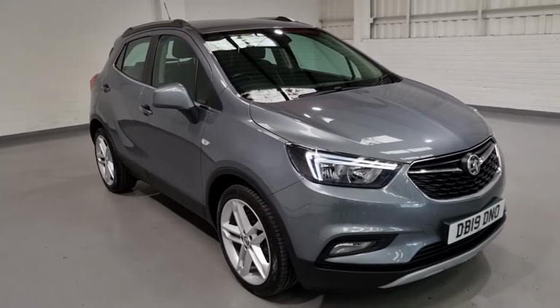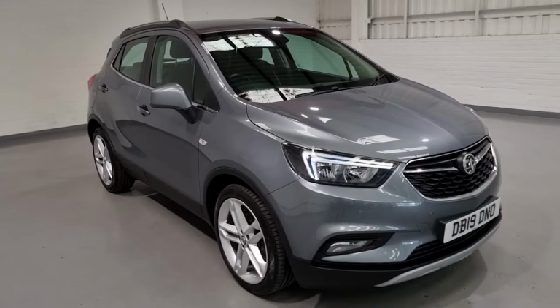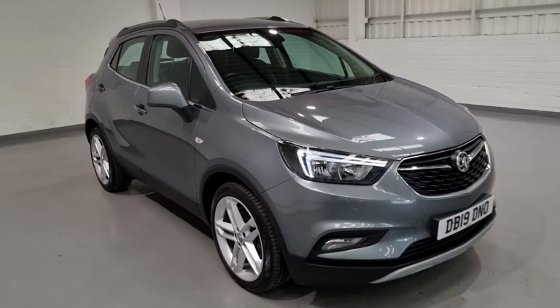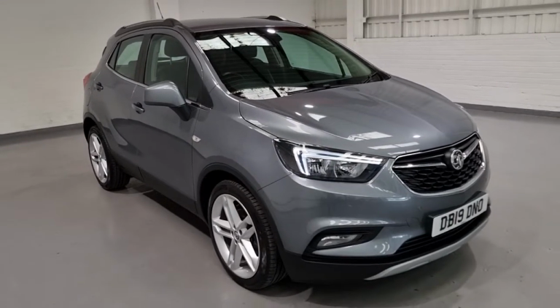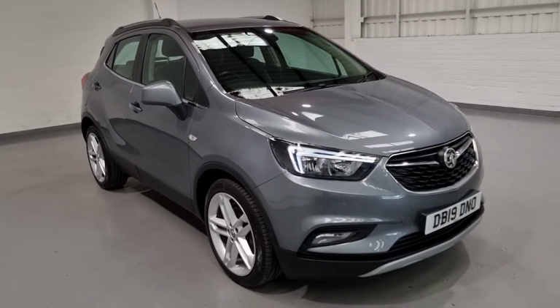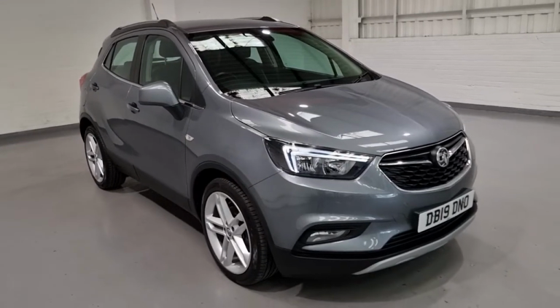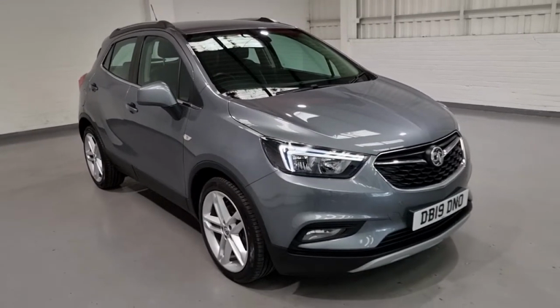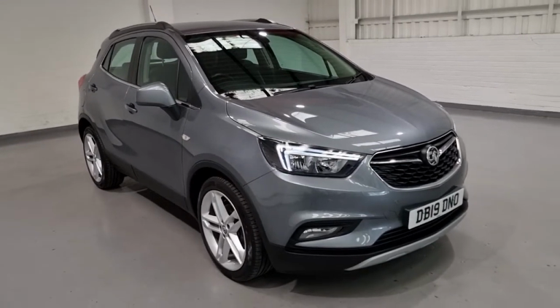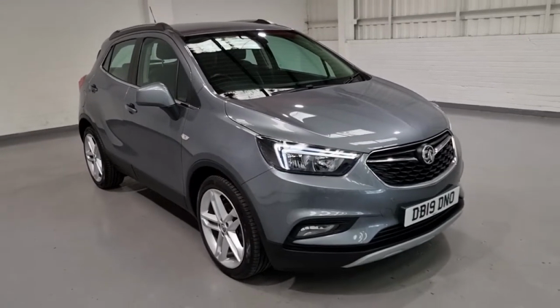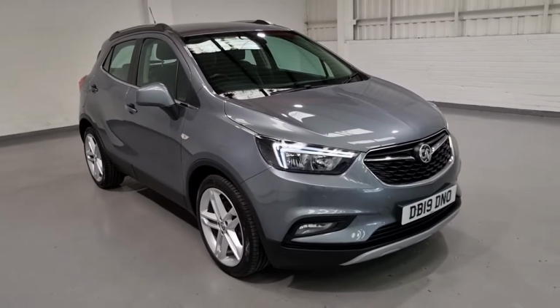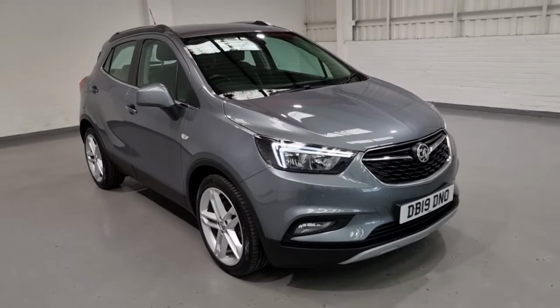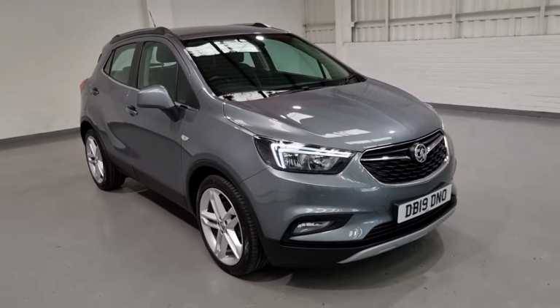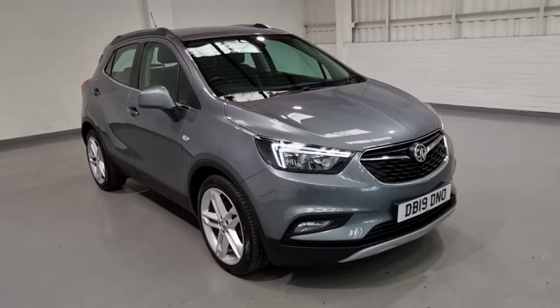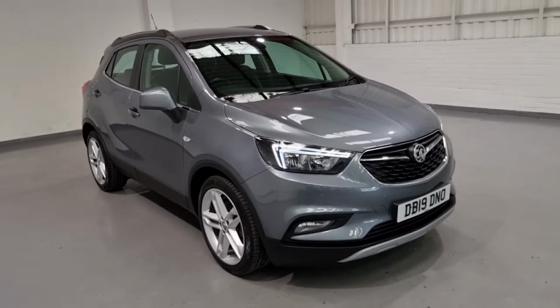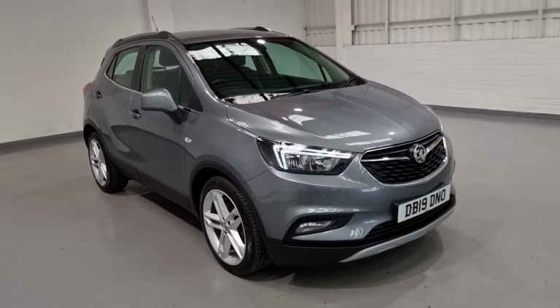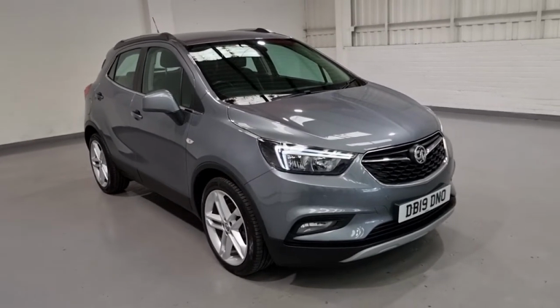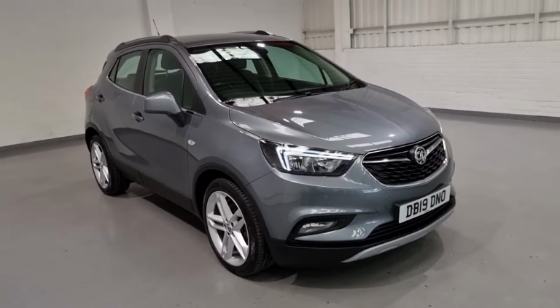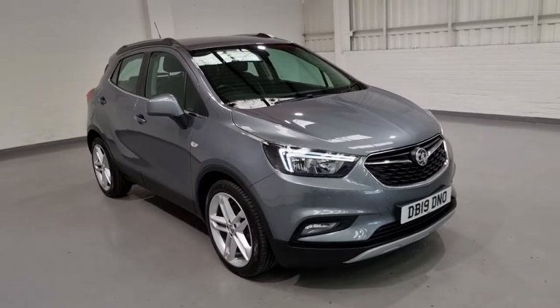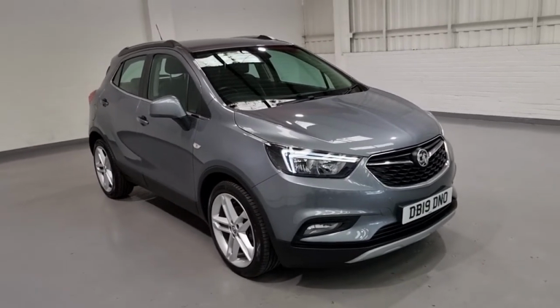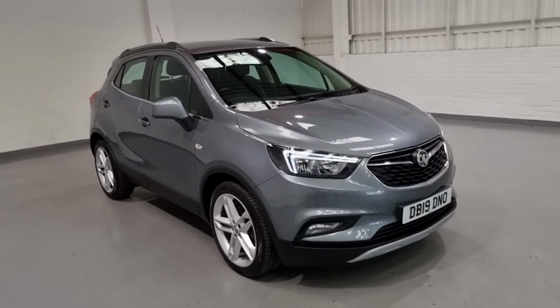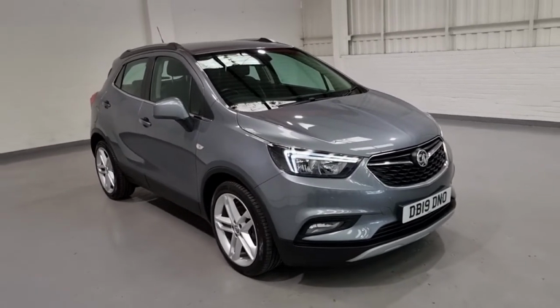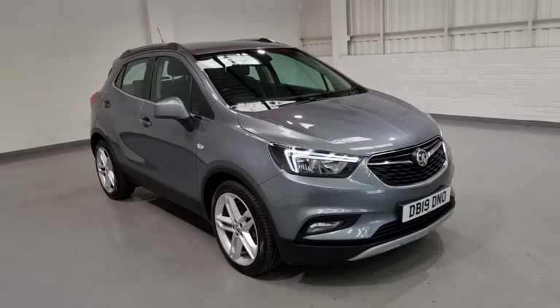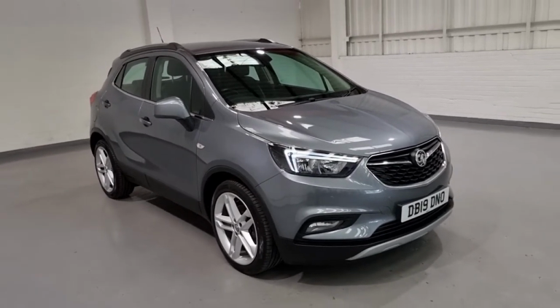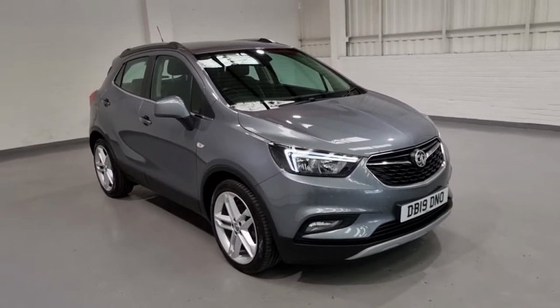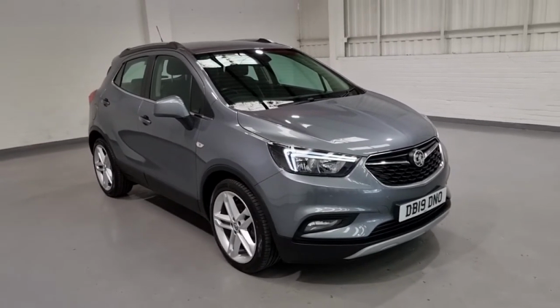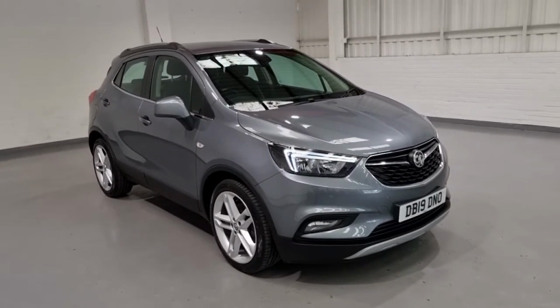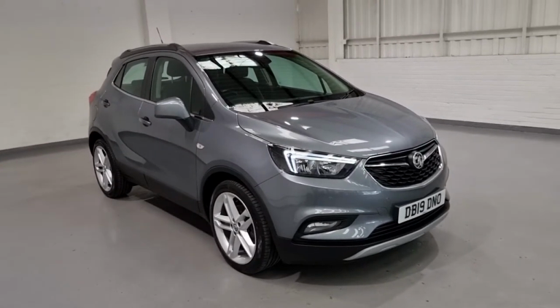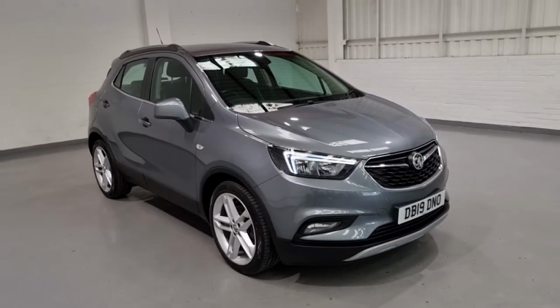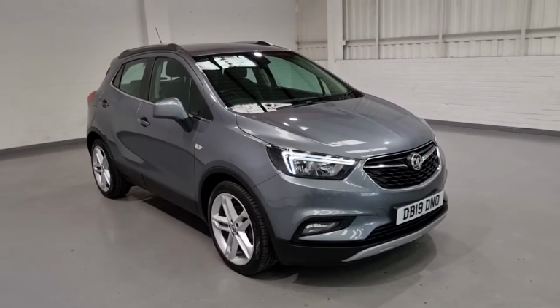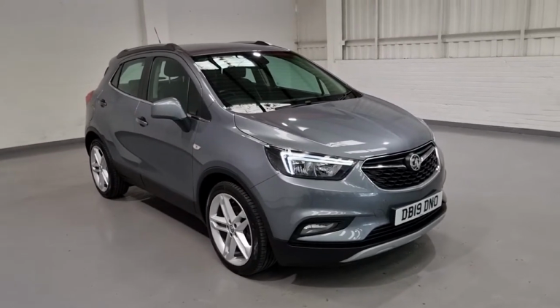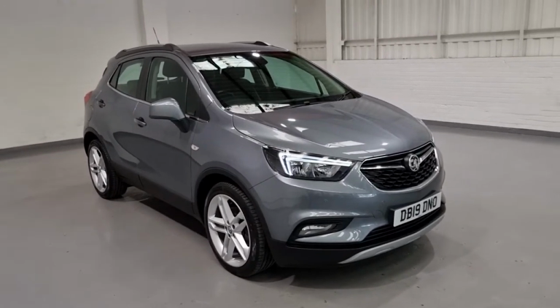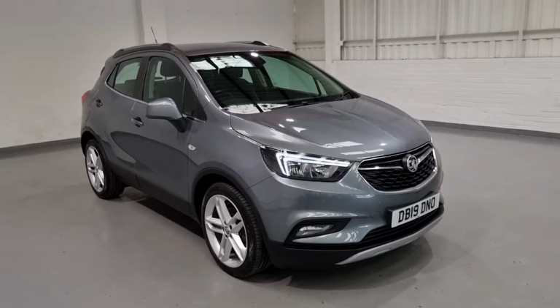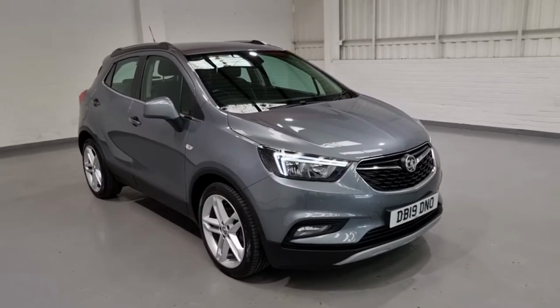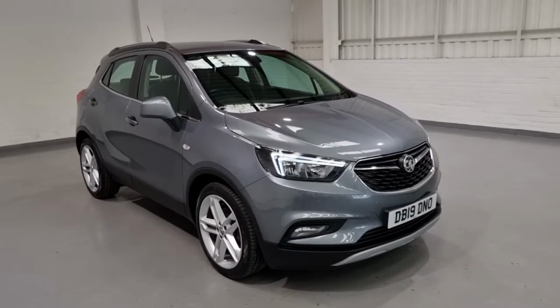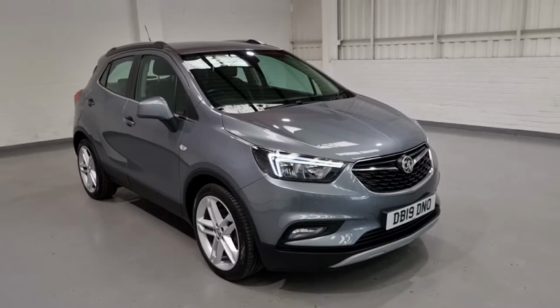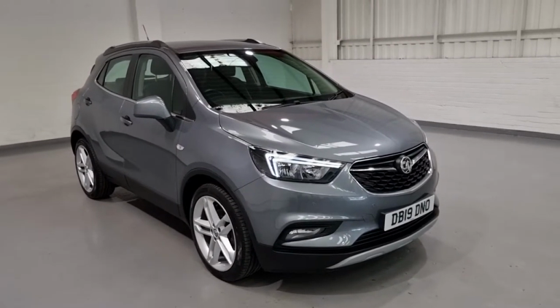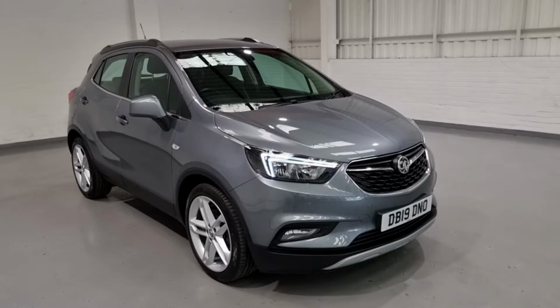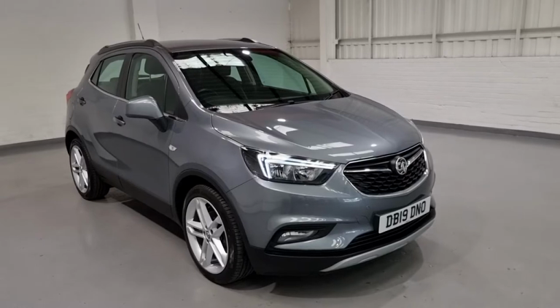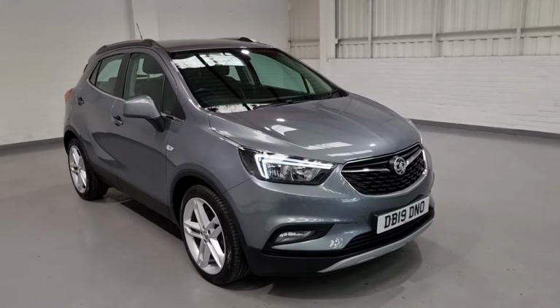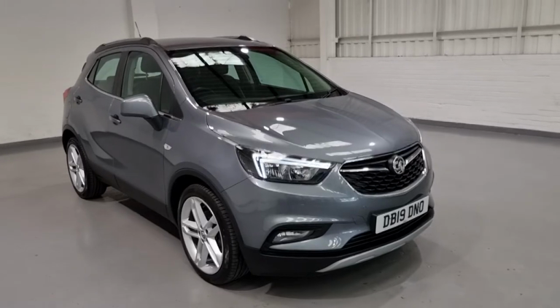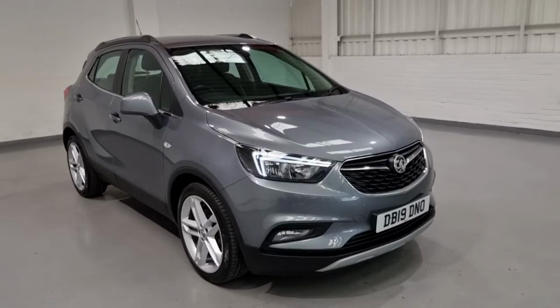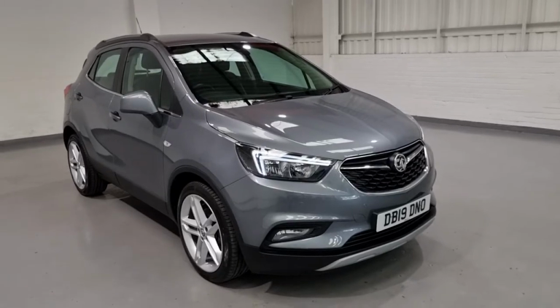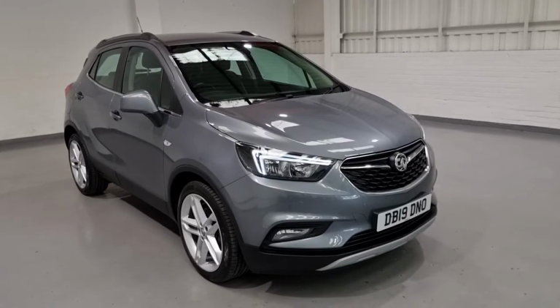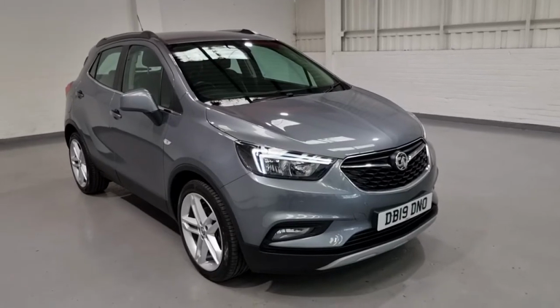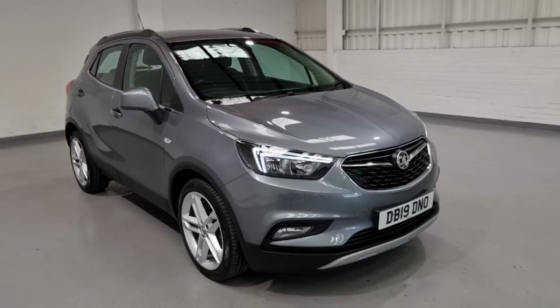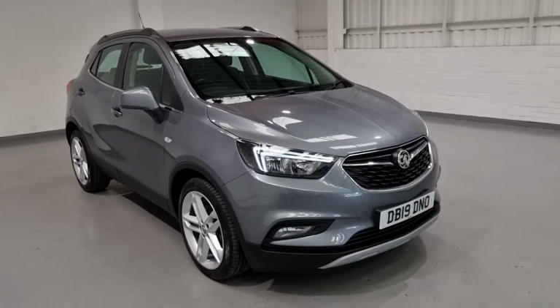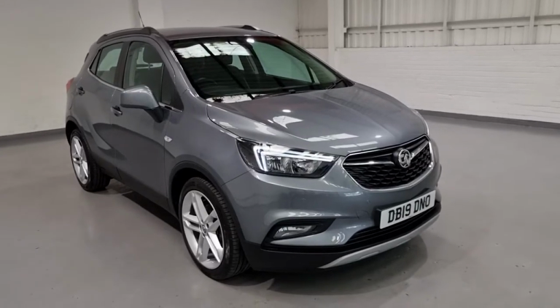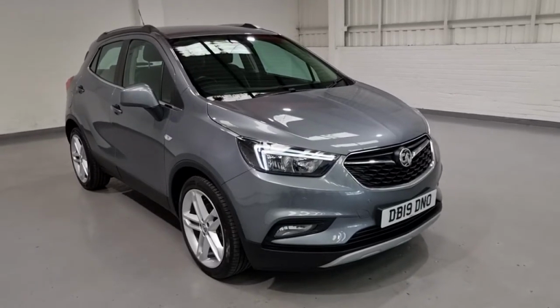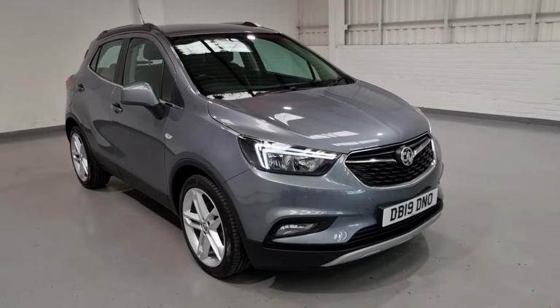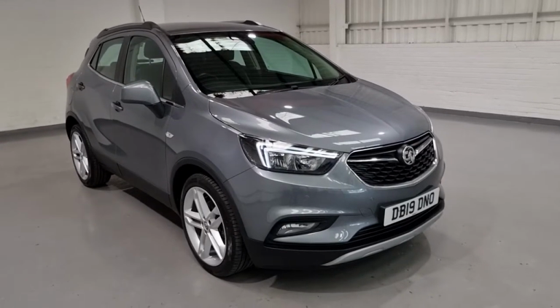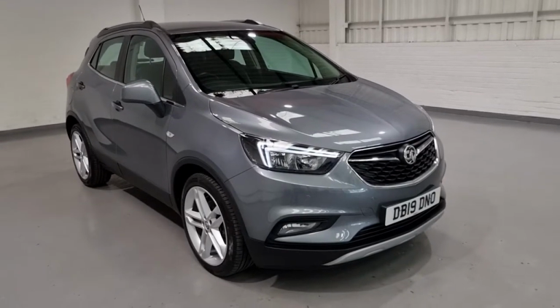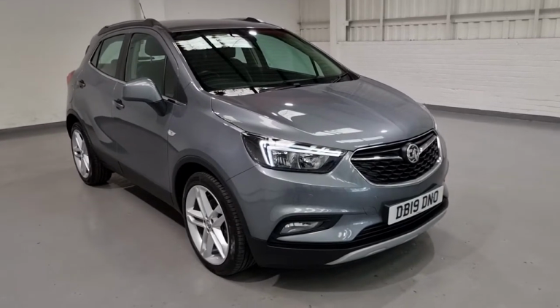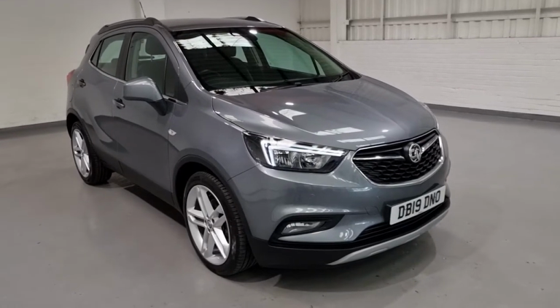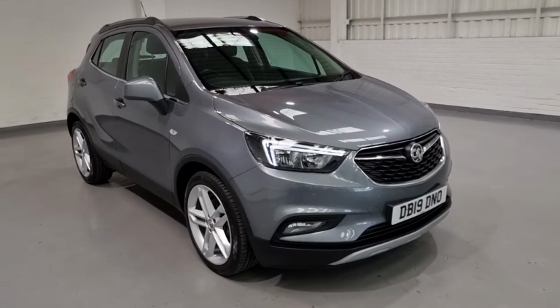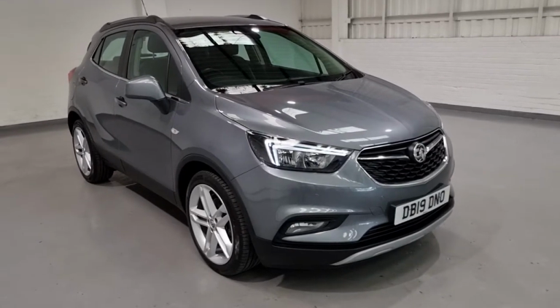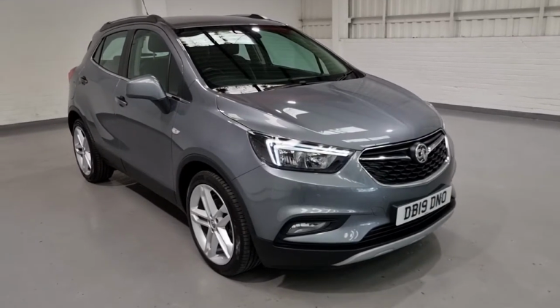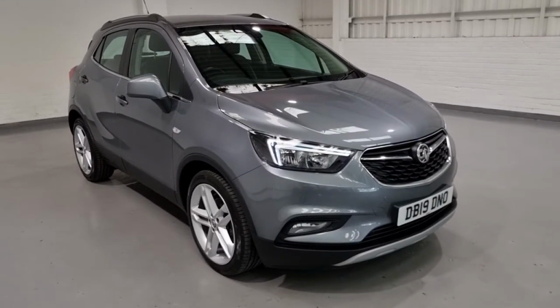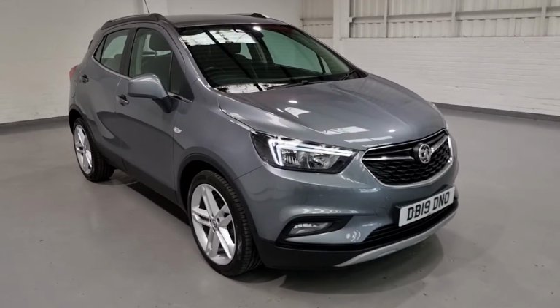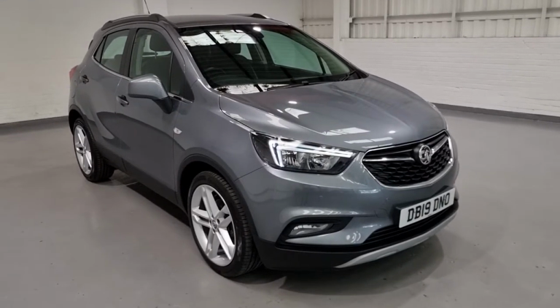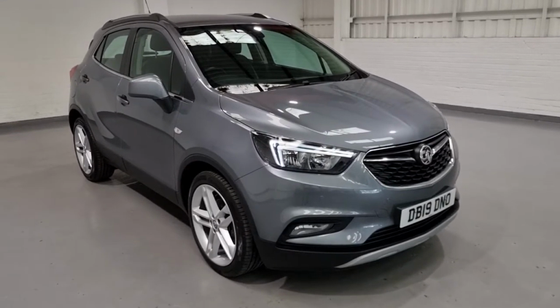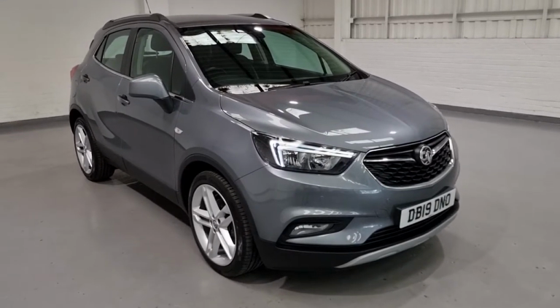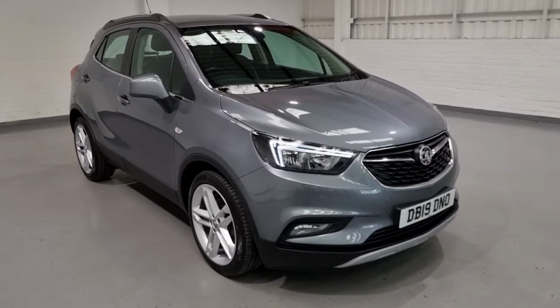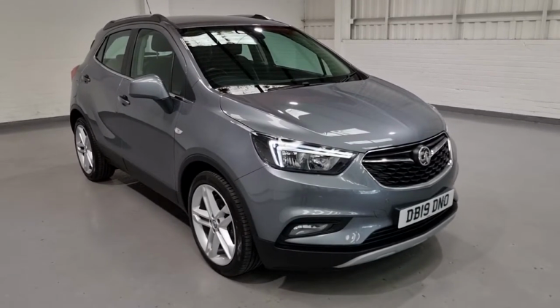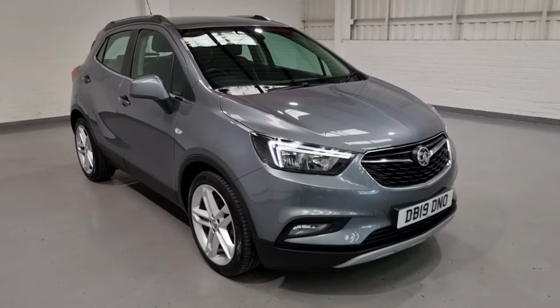What we're going to do today is show you around the vehicle, talk to you about some of the key features, just to give you a general insight into what we've got for sale today.